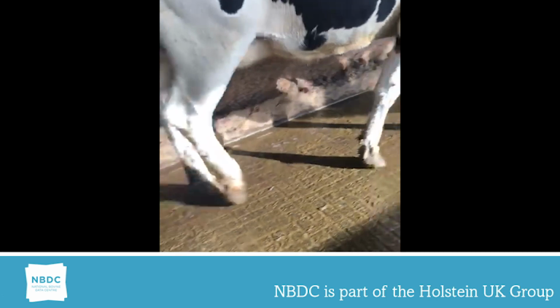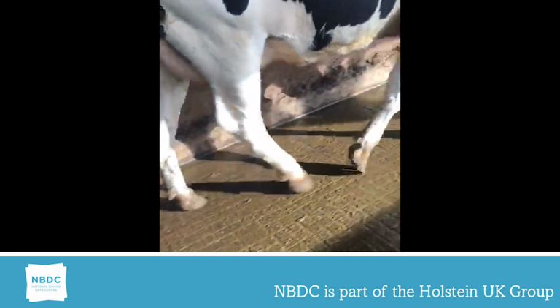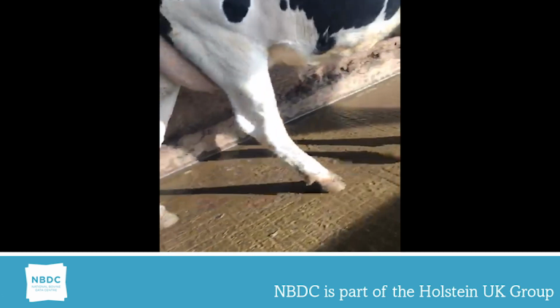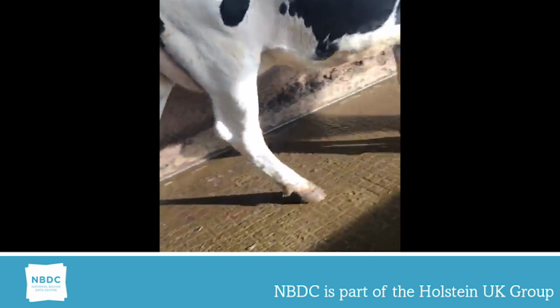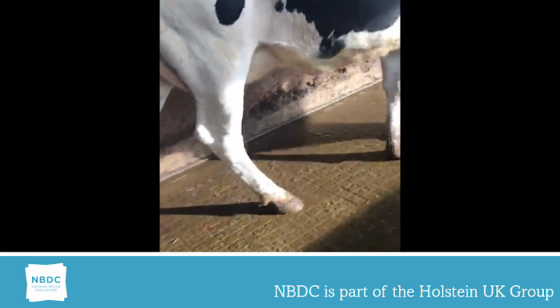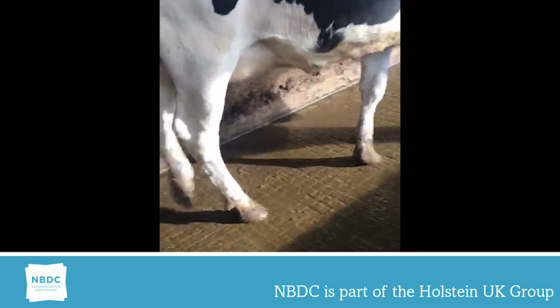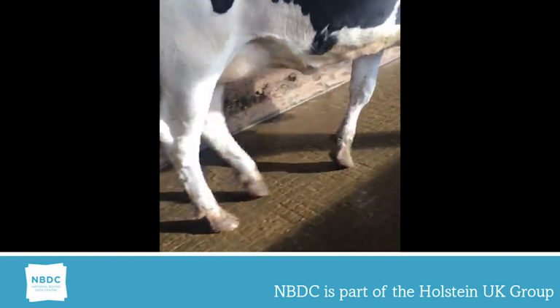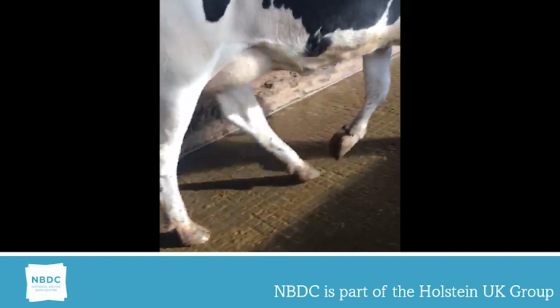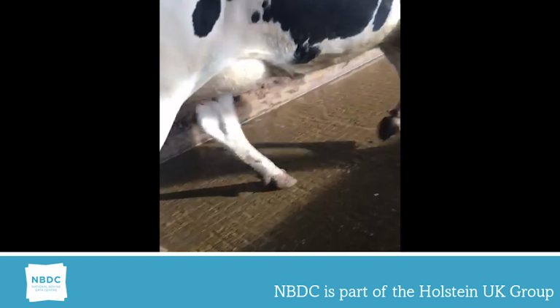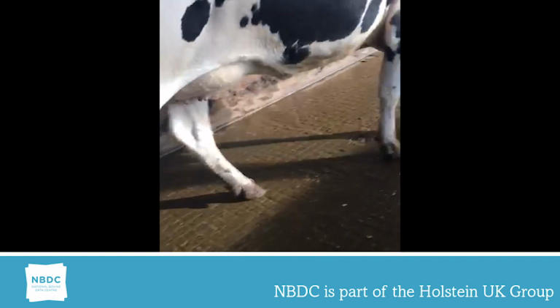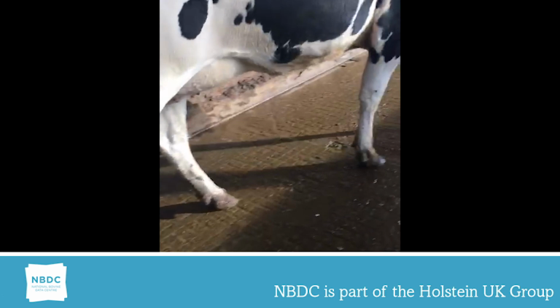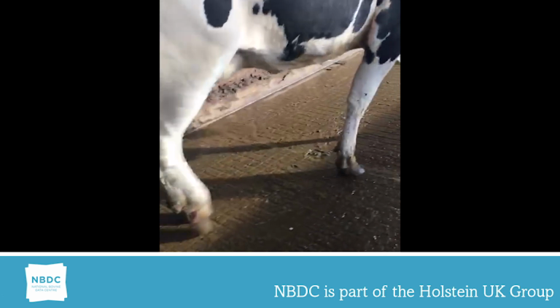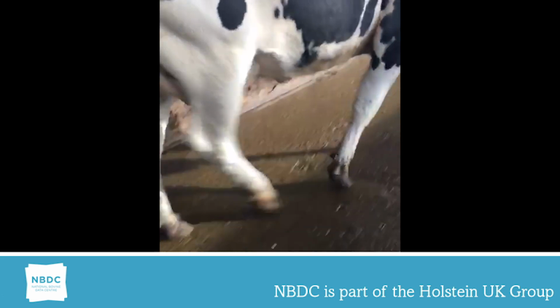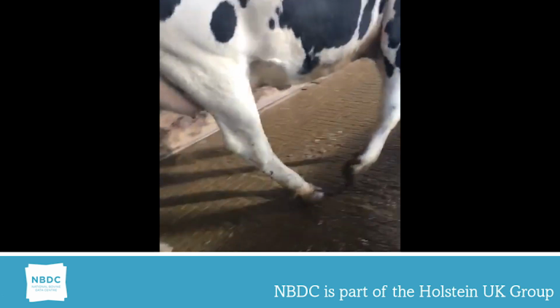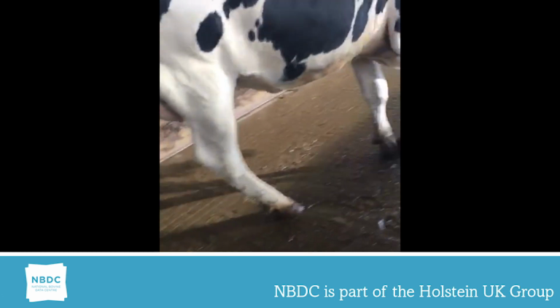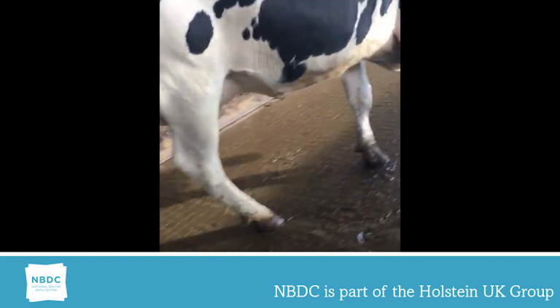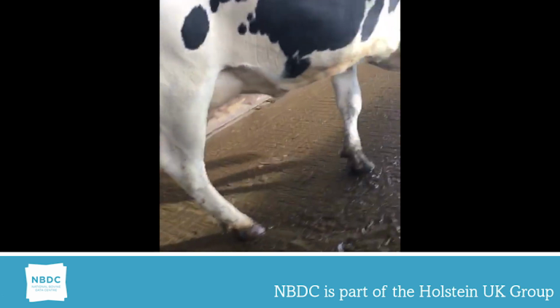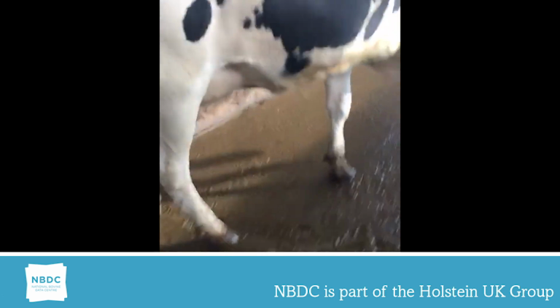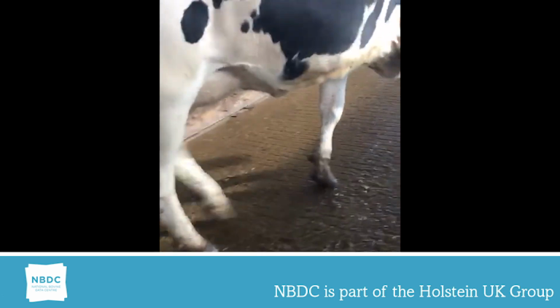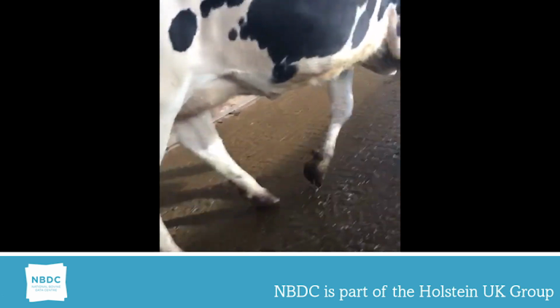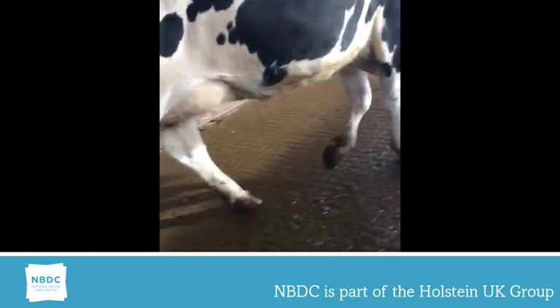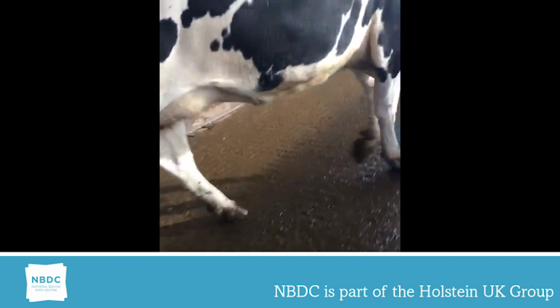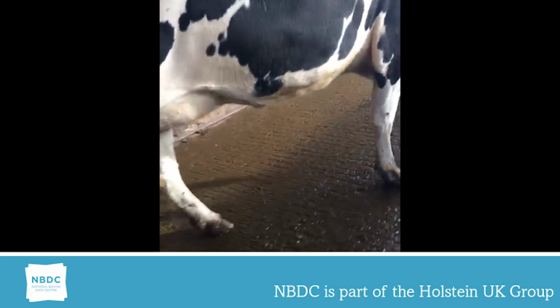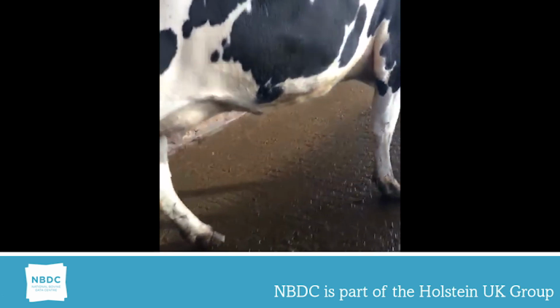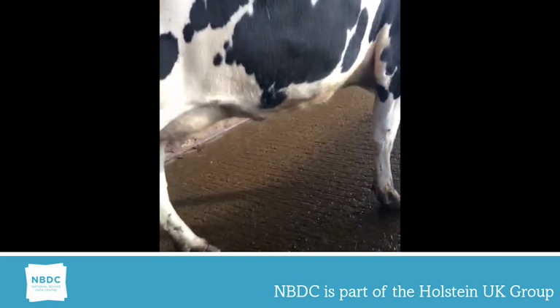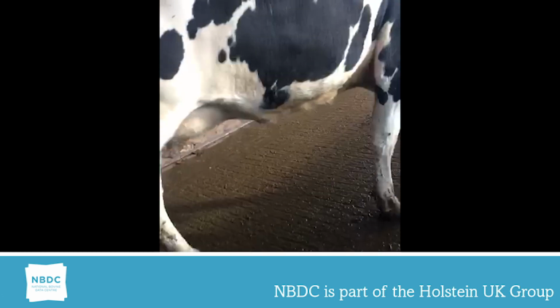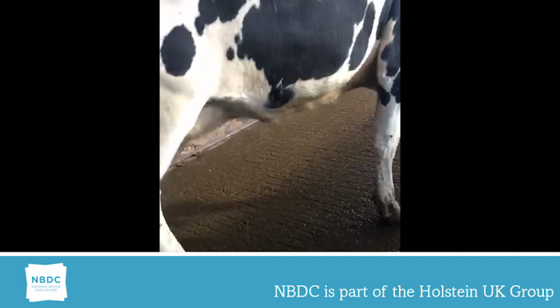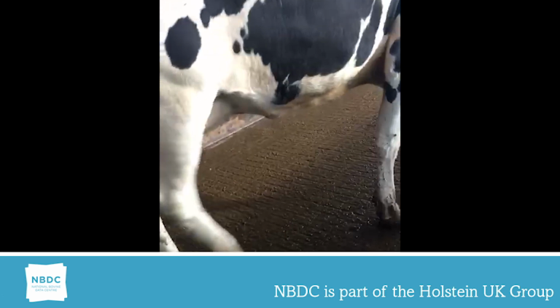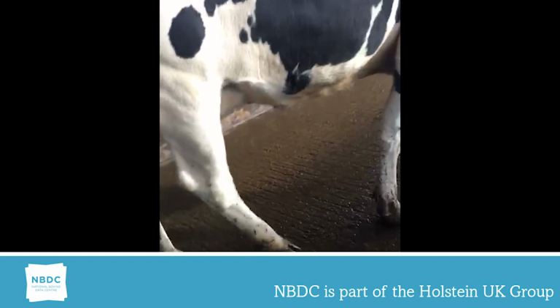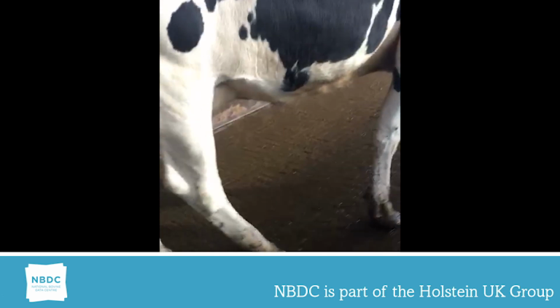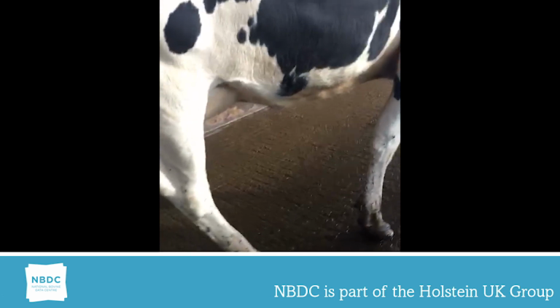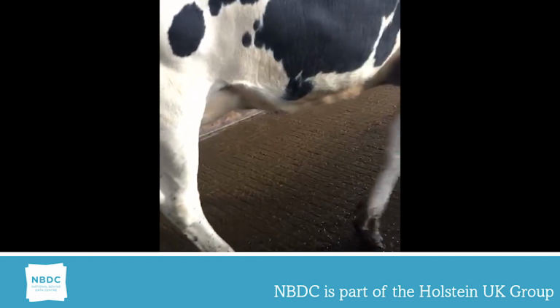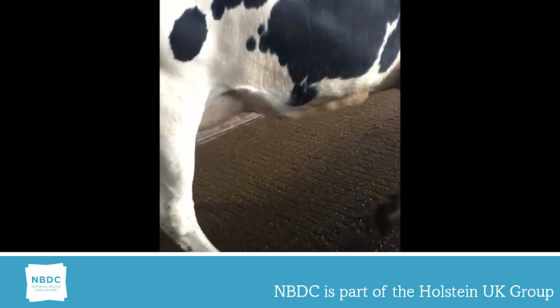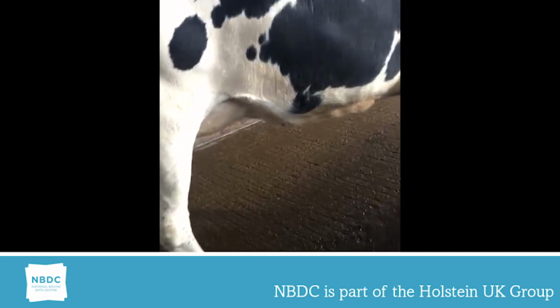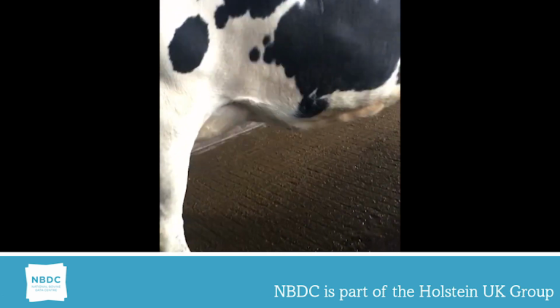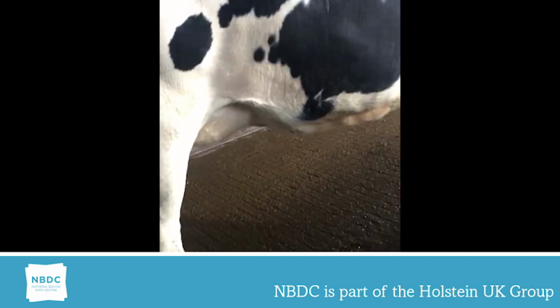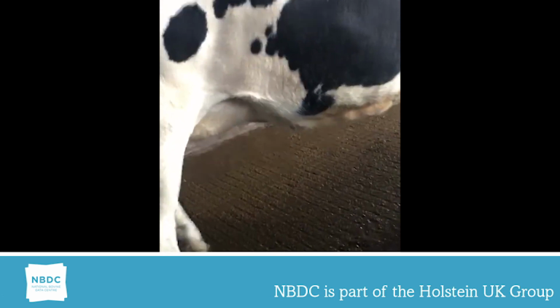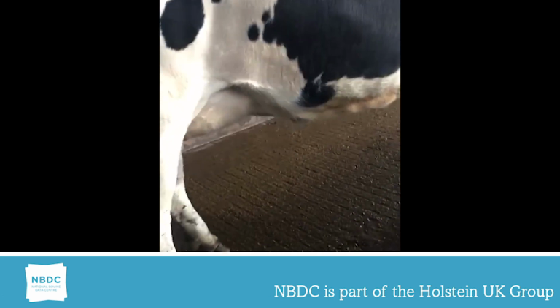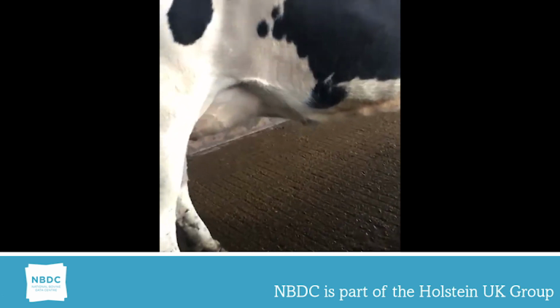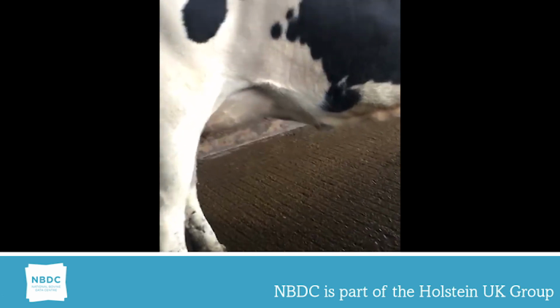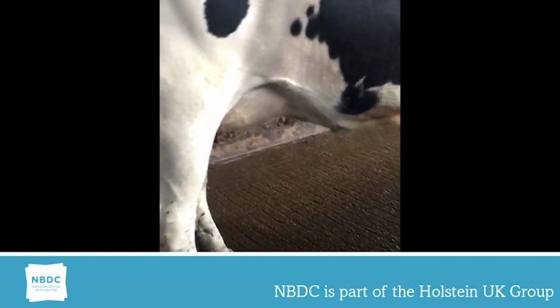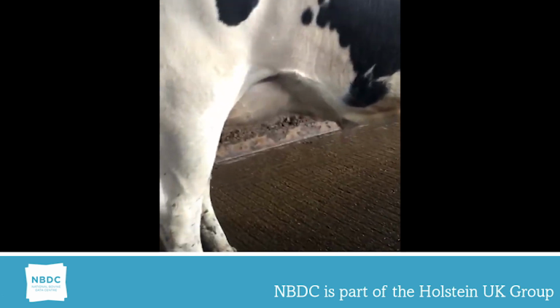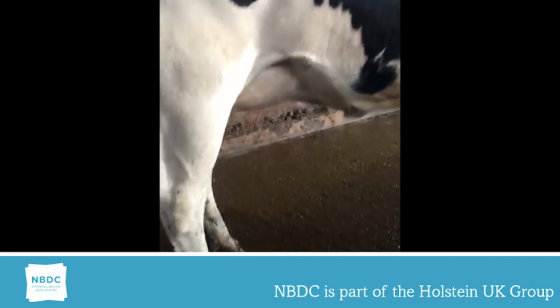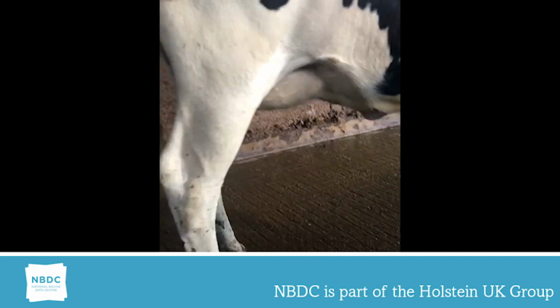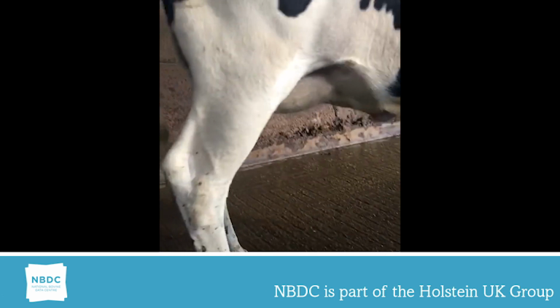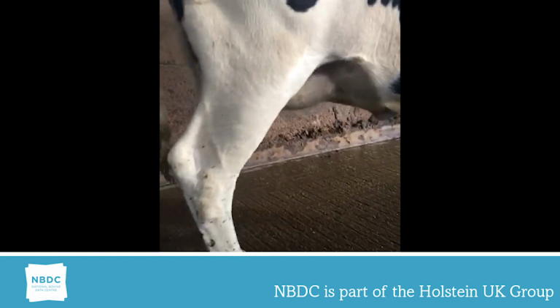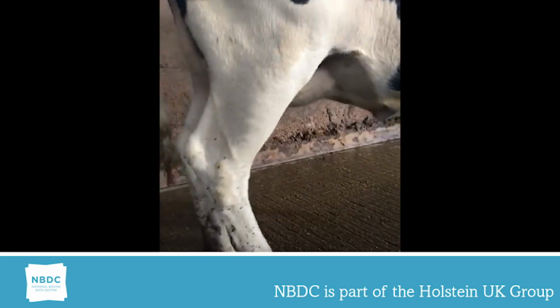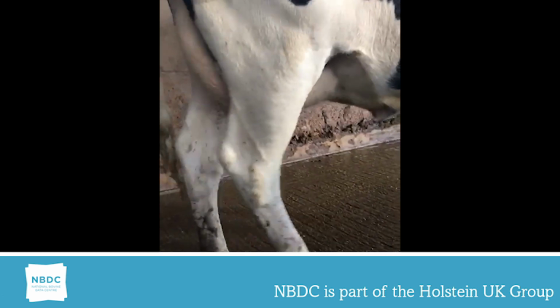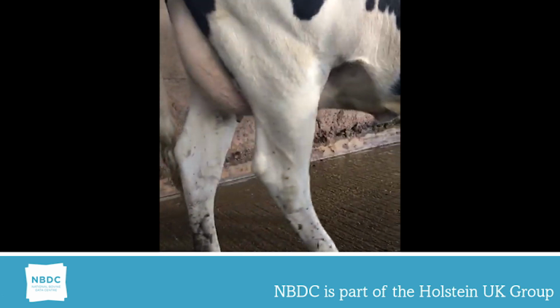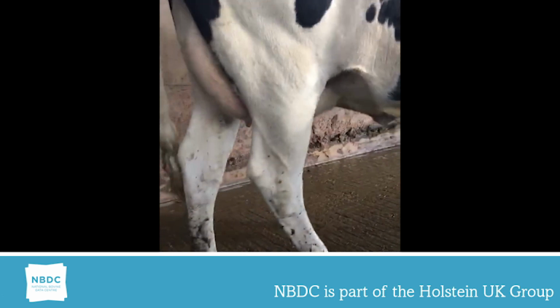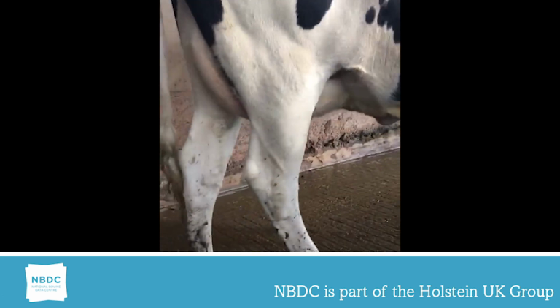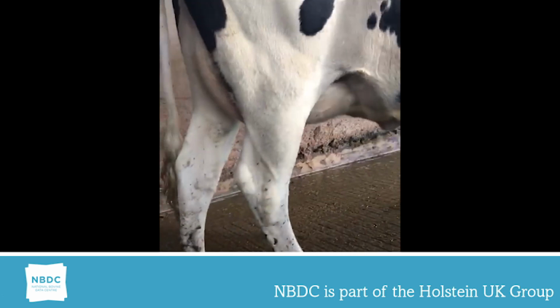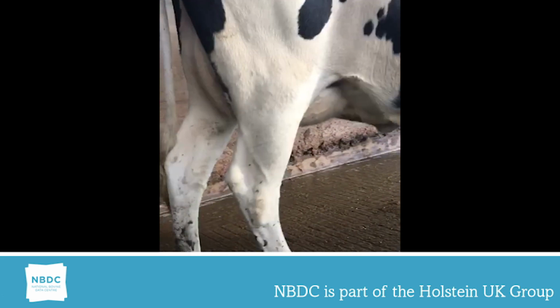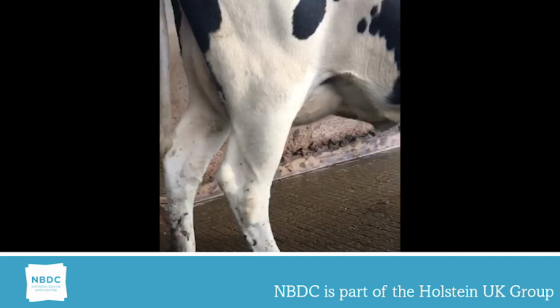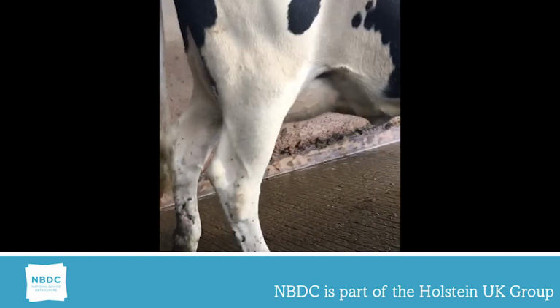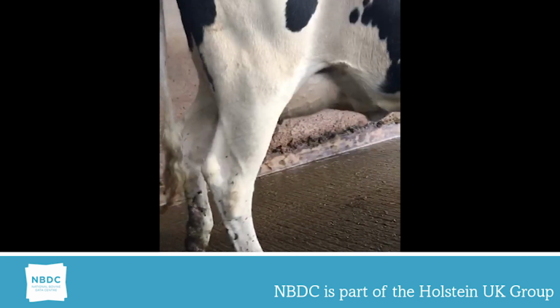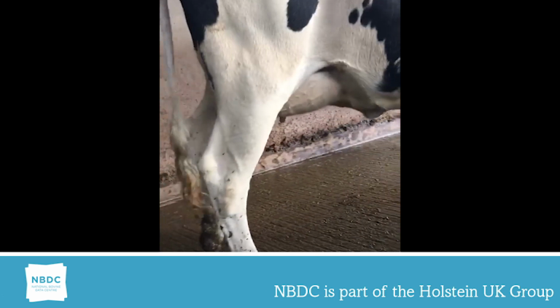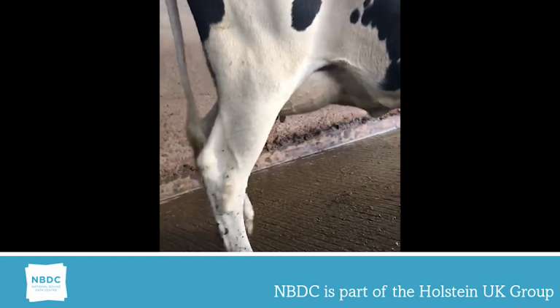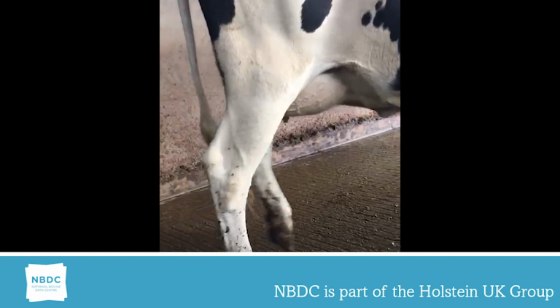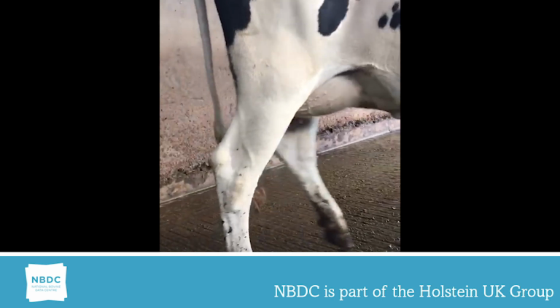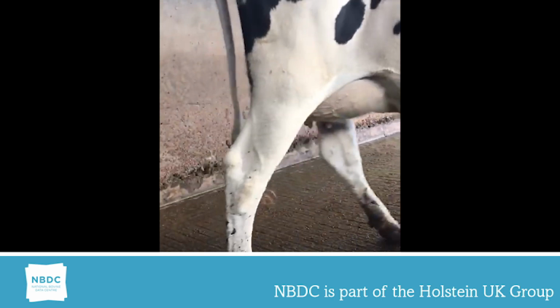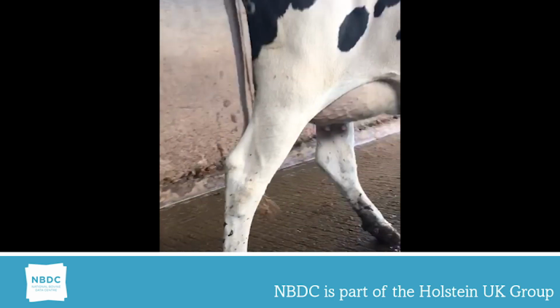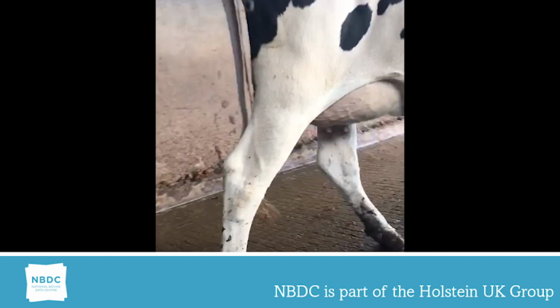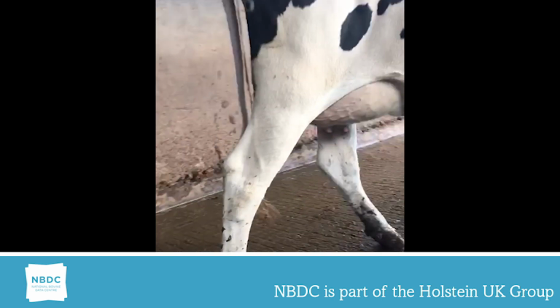In this video, it shows a fore udder attachment of a nine — very snug and blends very well into the rear rig.